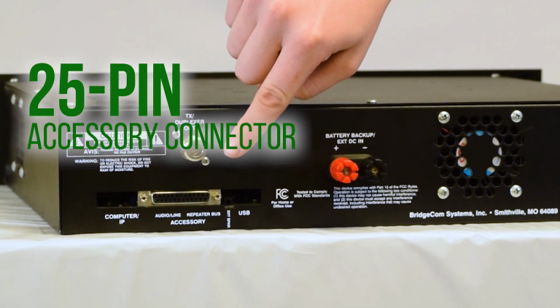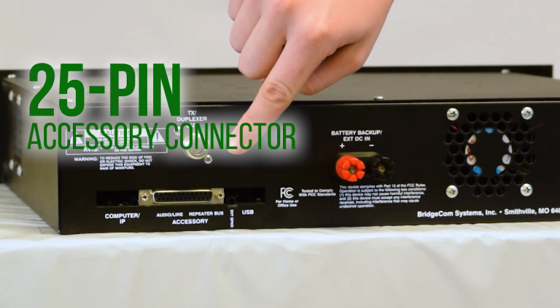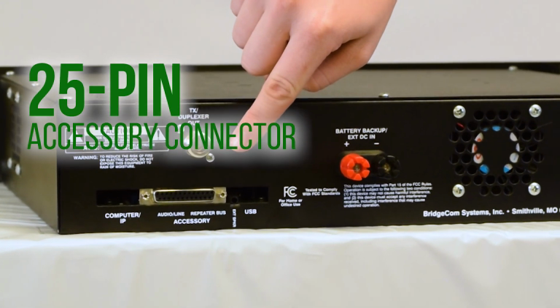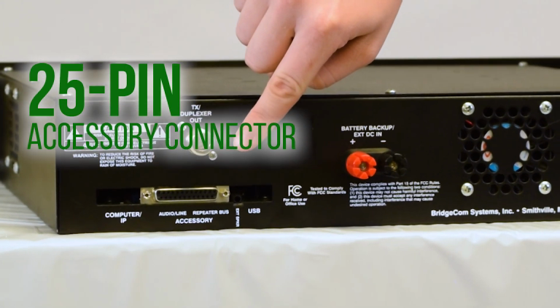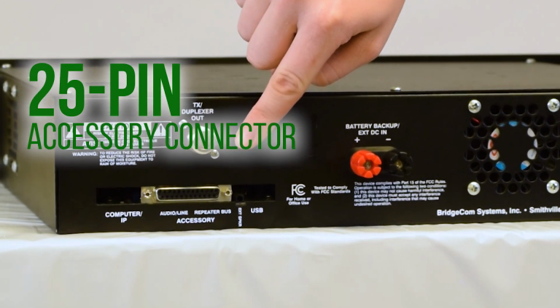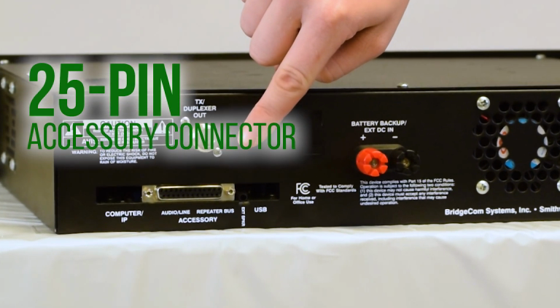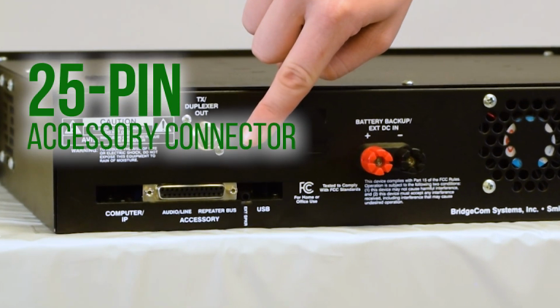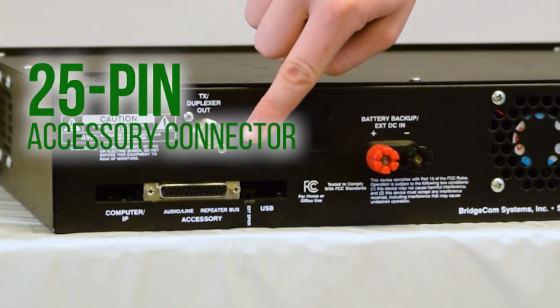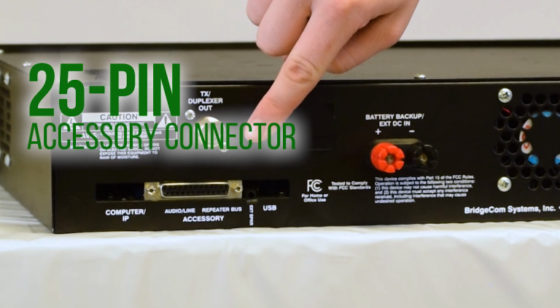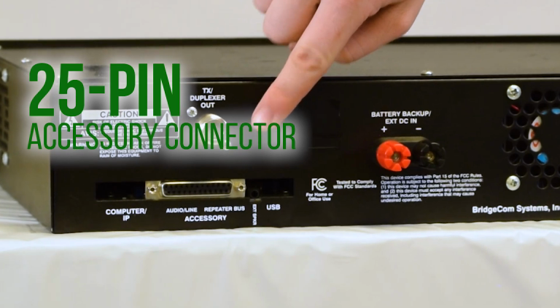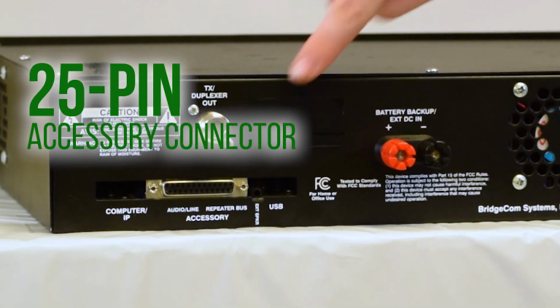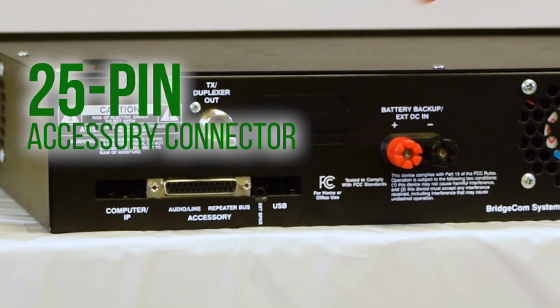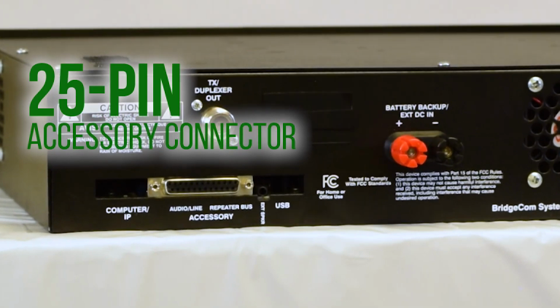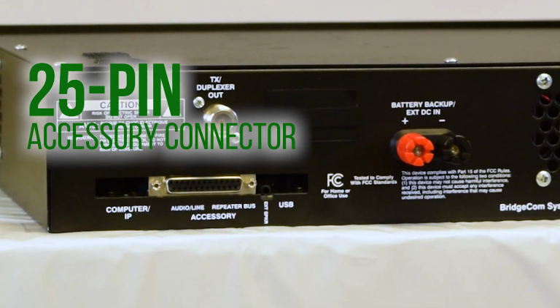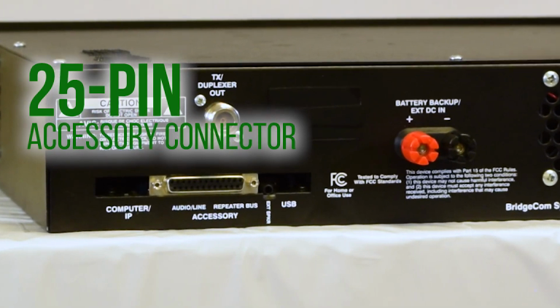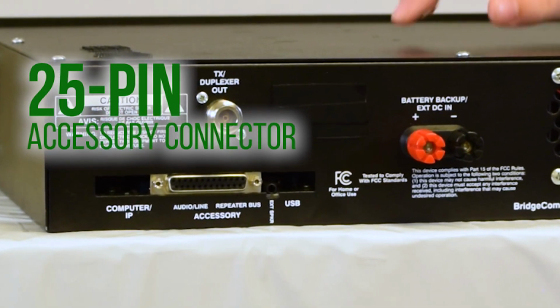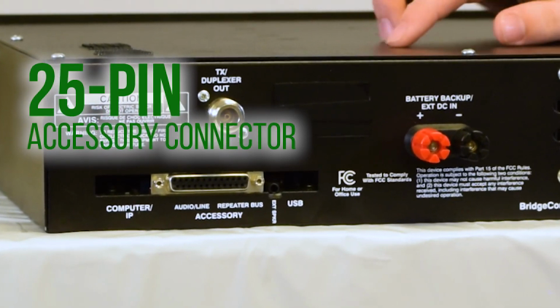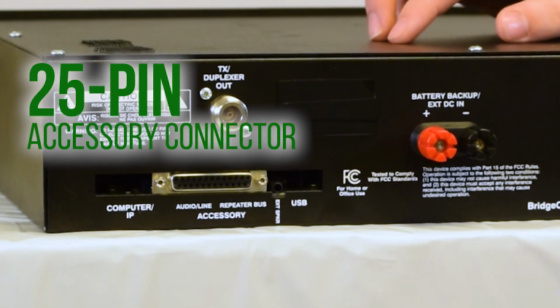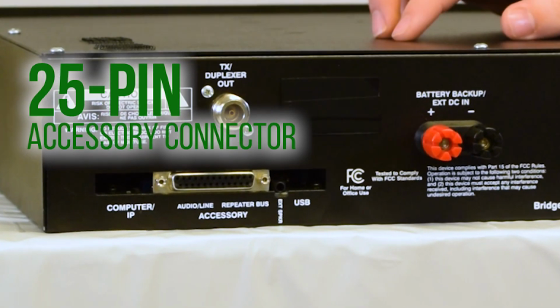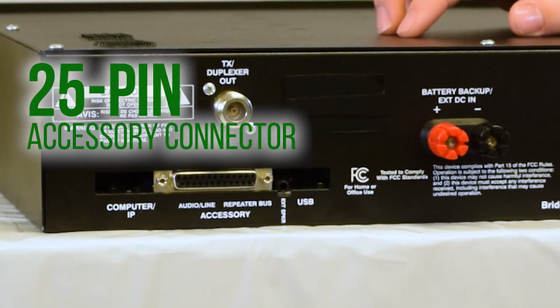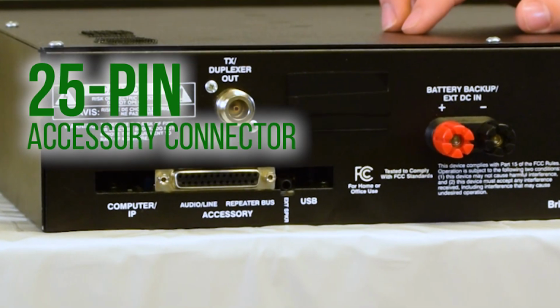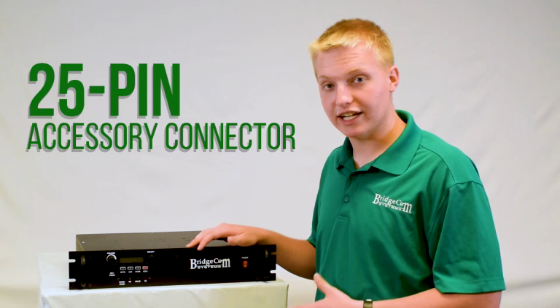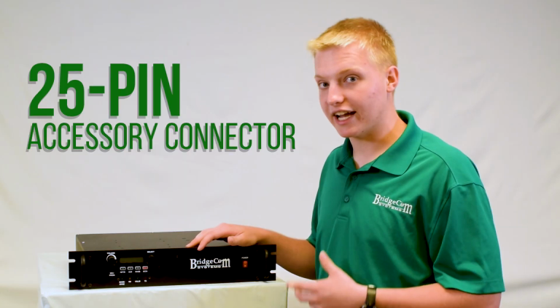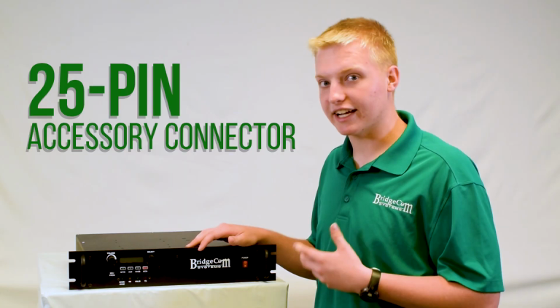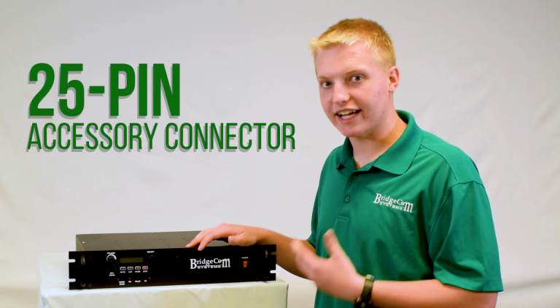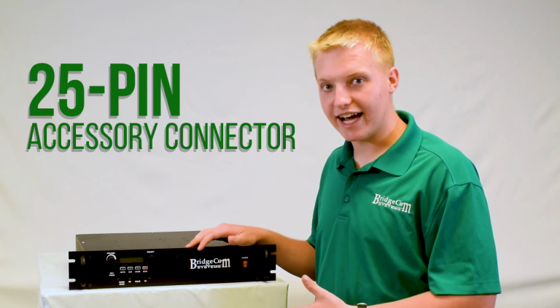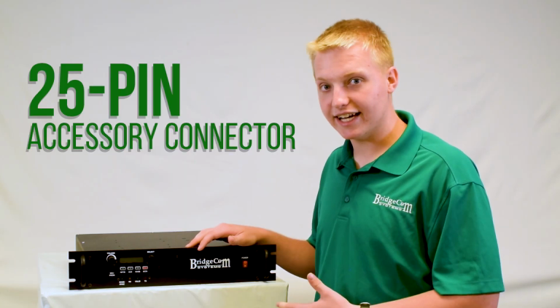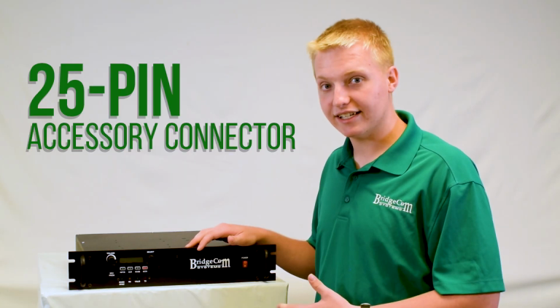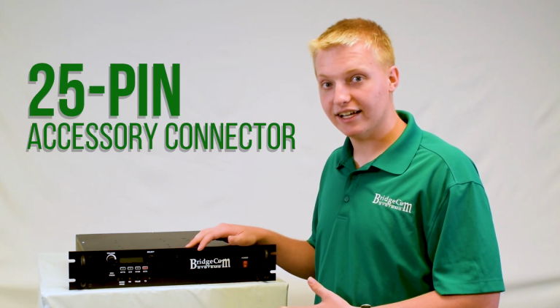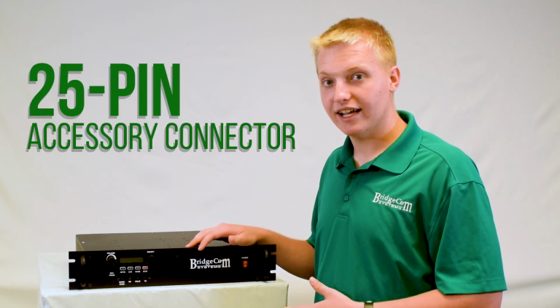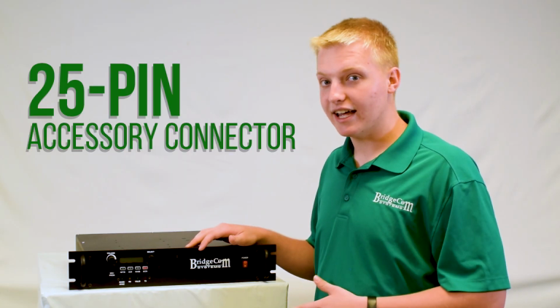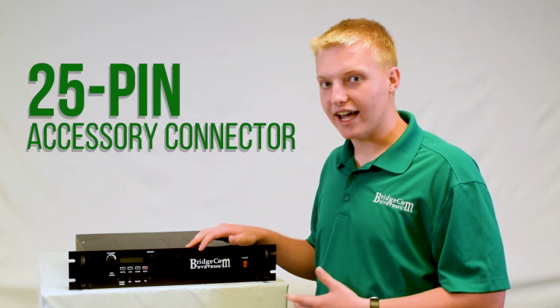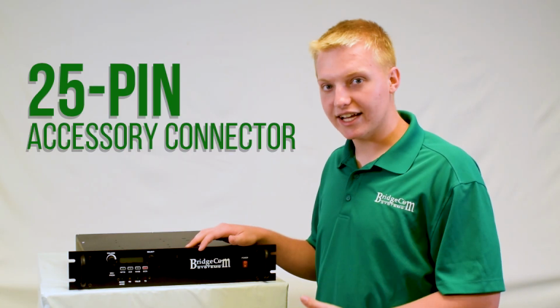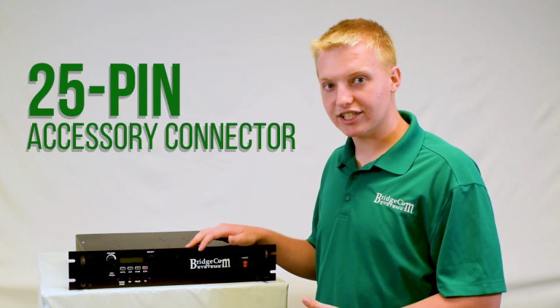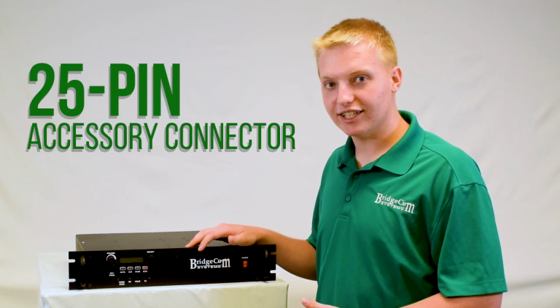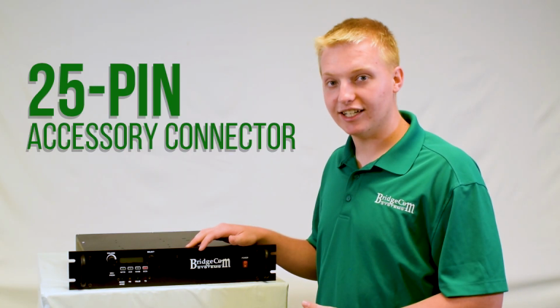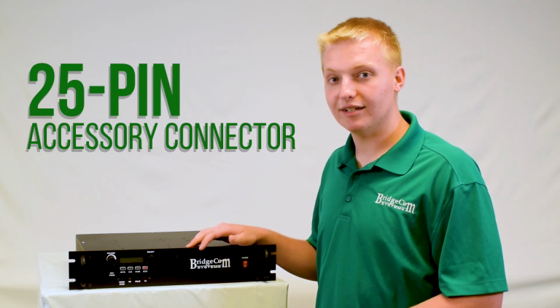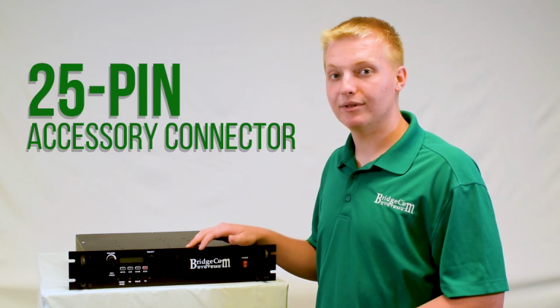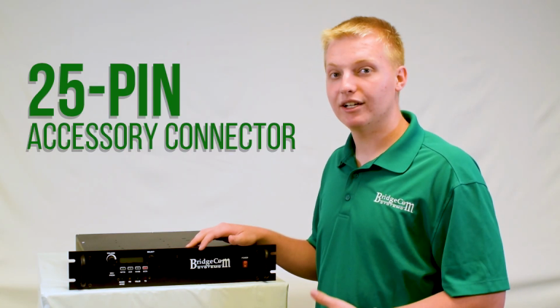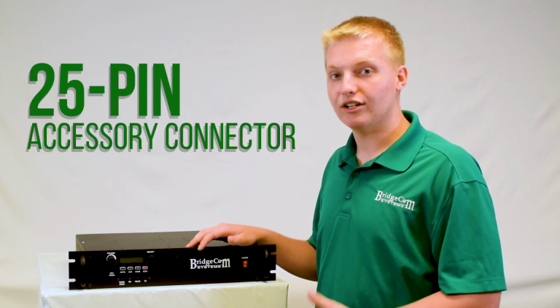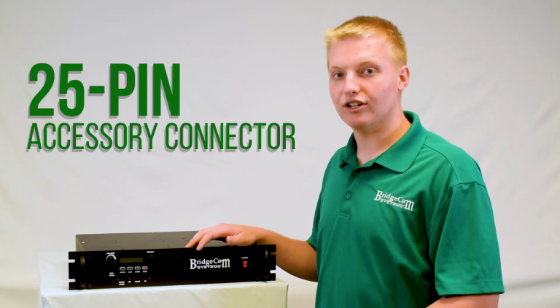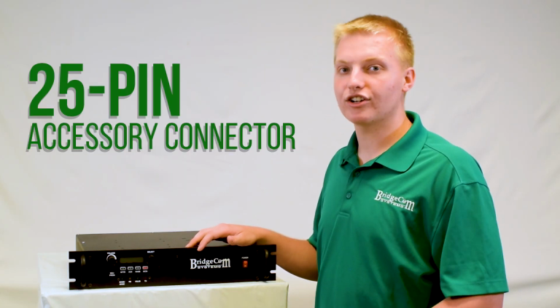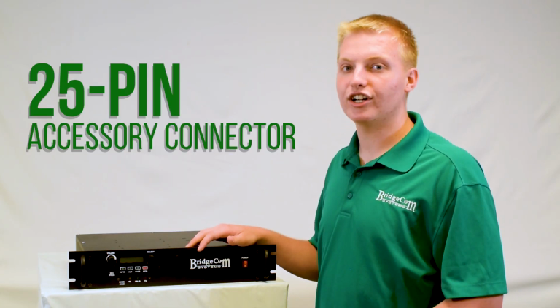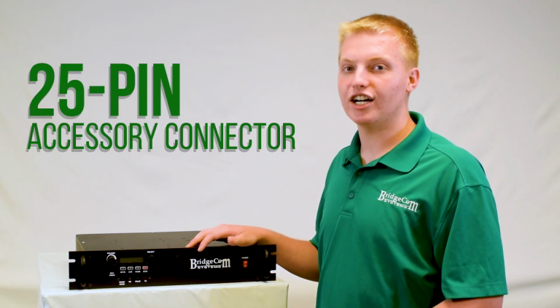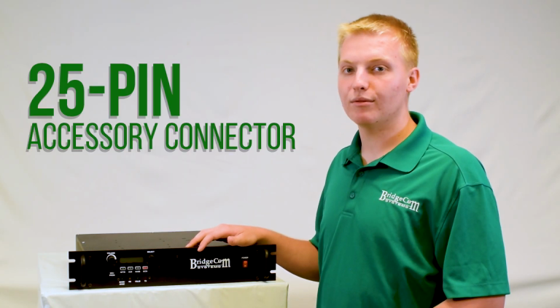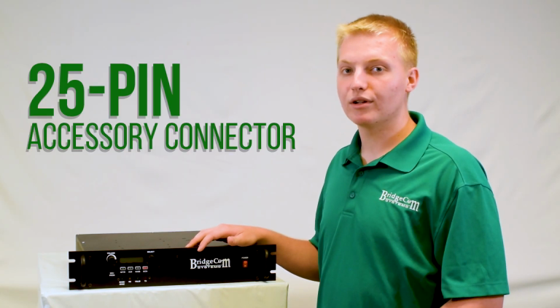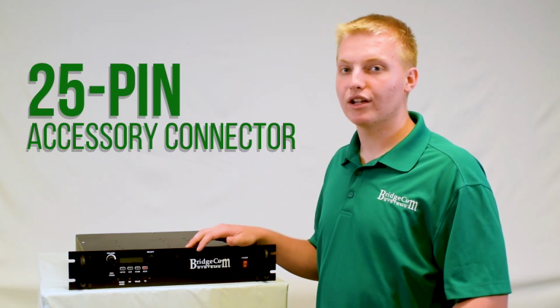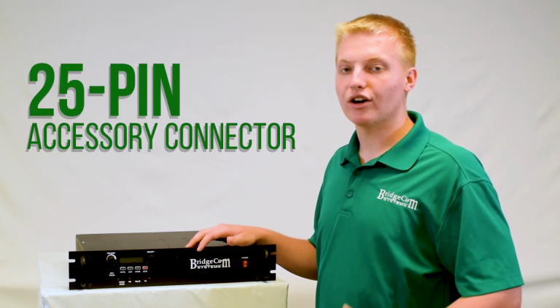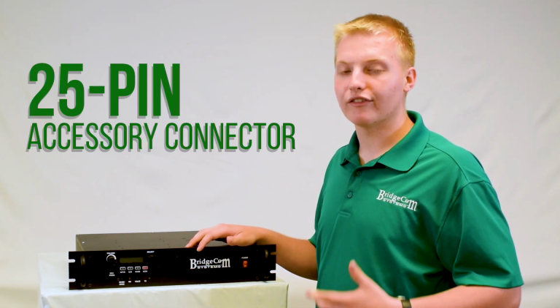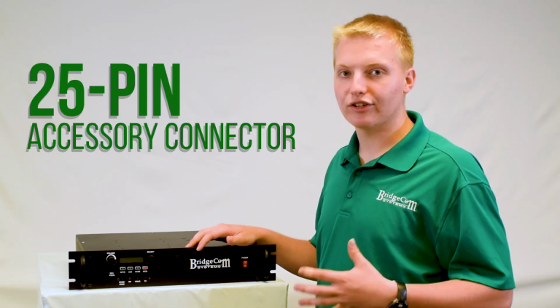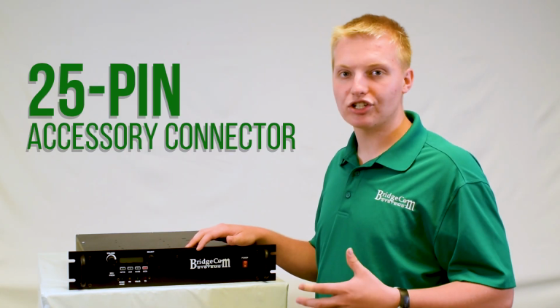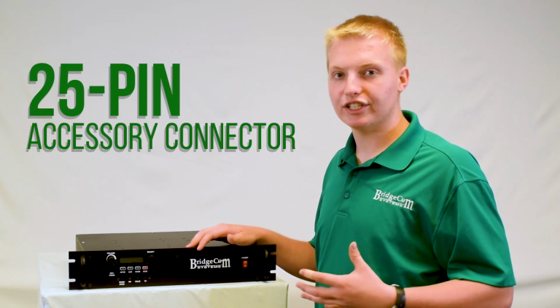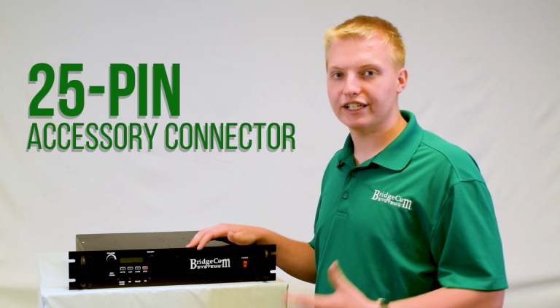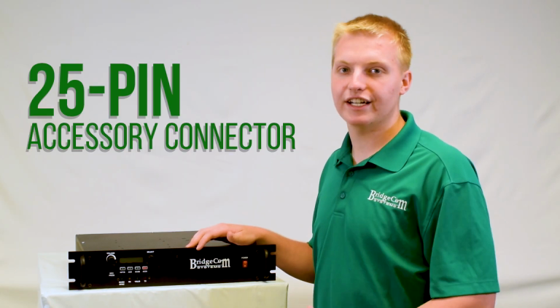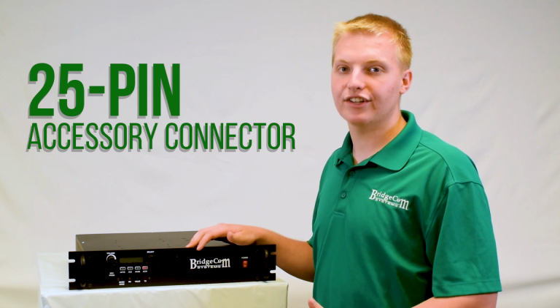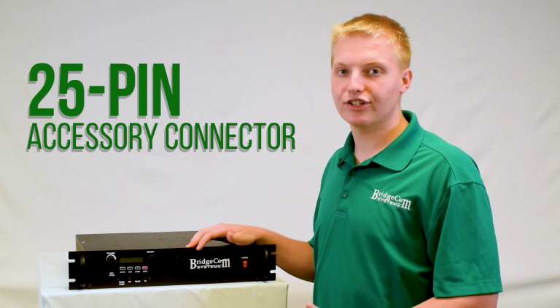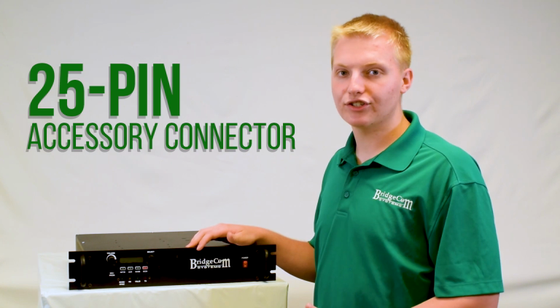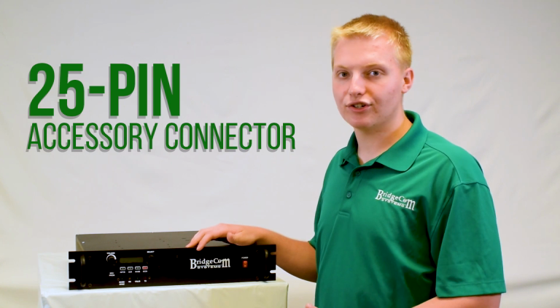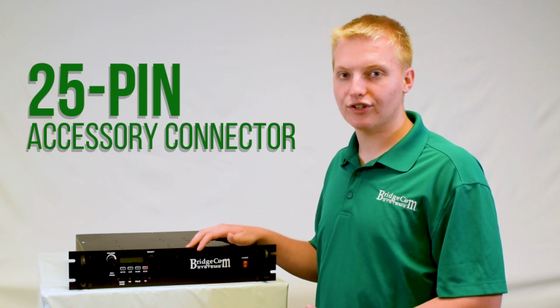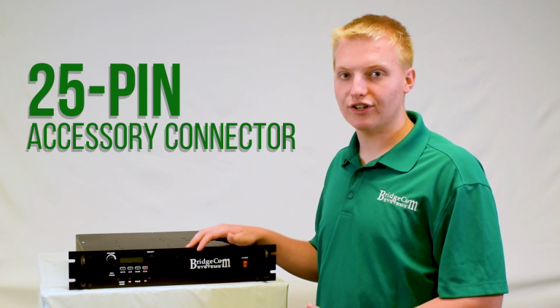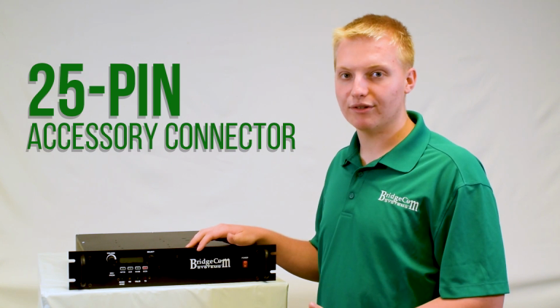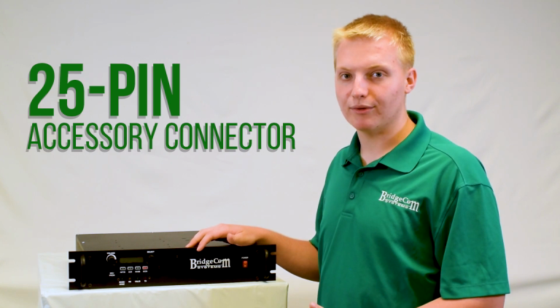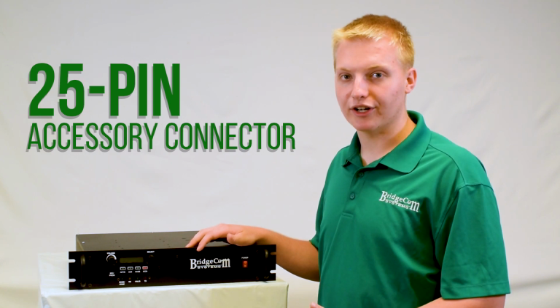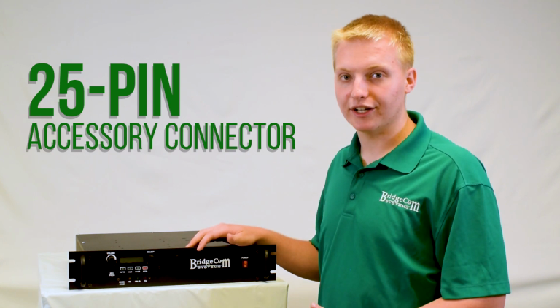So you never have to worry about your repeater running out of juice. This repeater has a 25-pin accessory connector on the back, so you can plug it into your favorite controllers like ACAT, SCOM, RCOM, or virtually any other controller on the market.